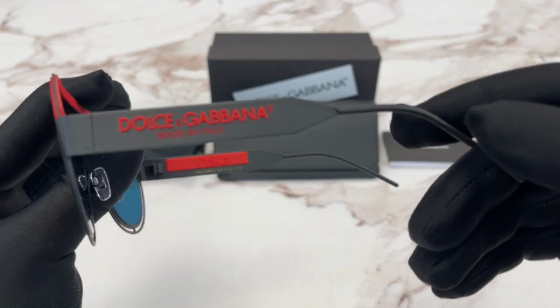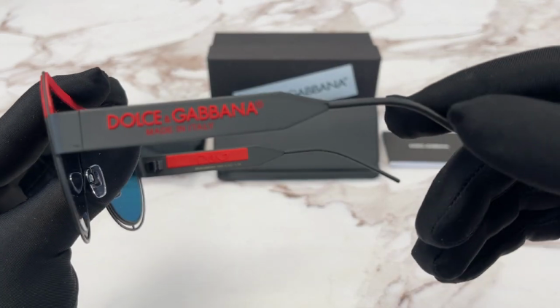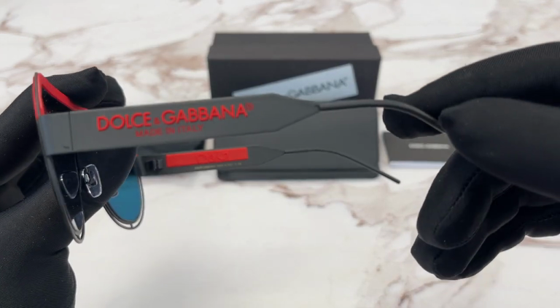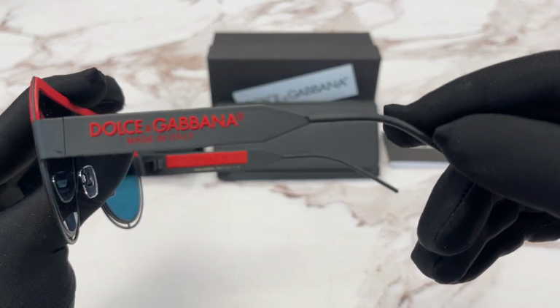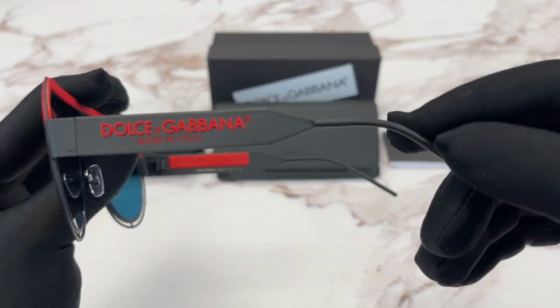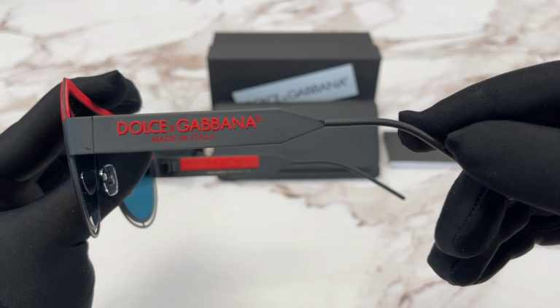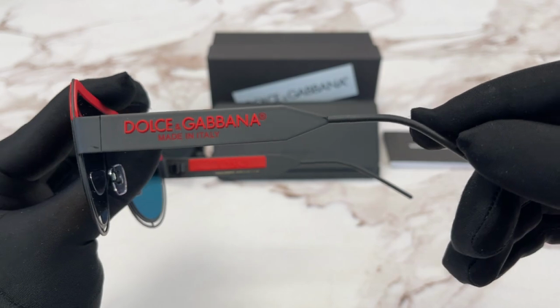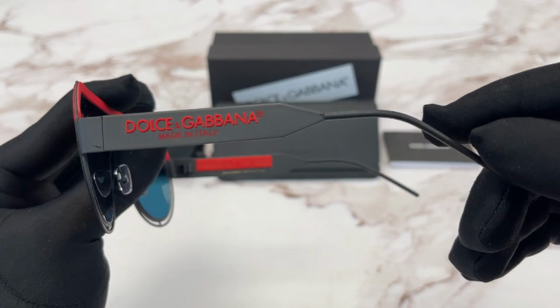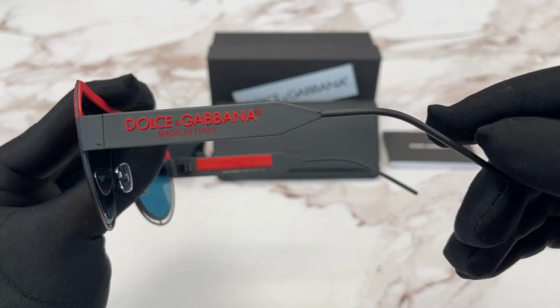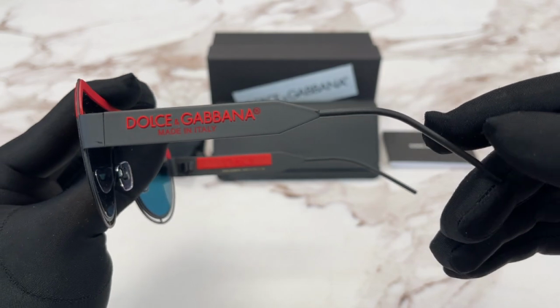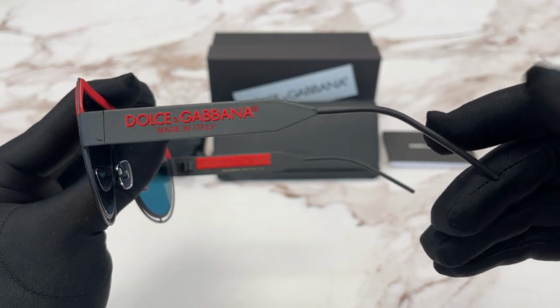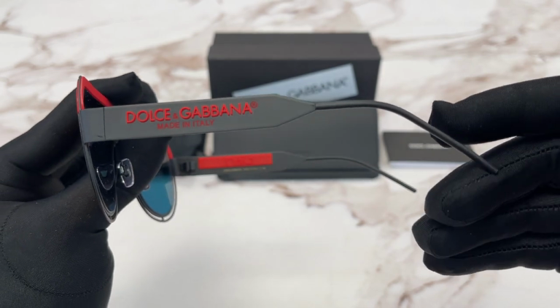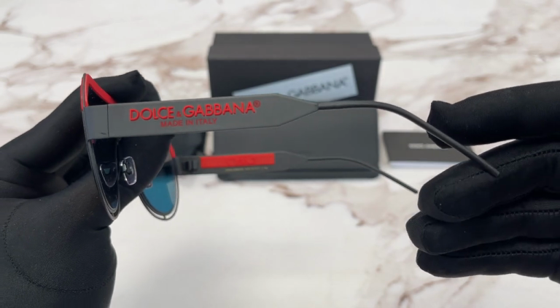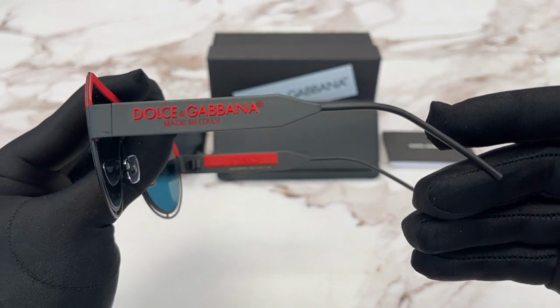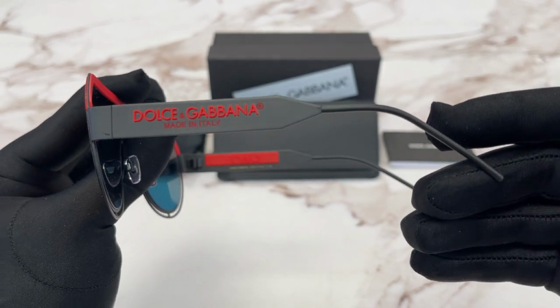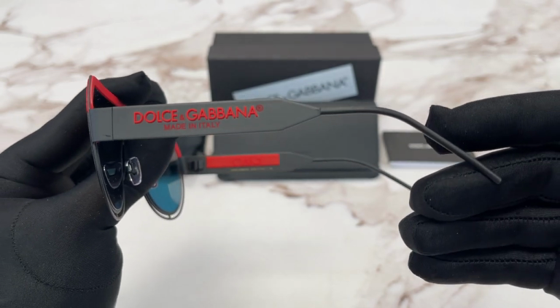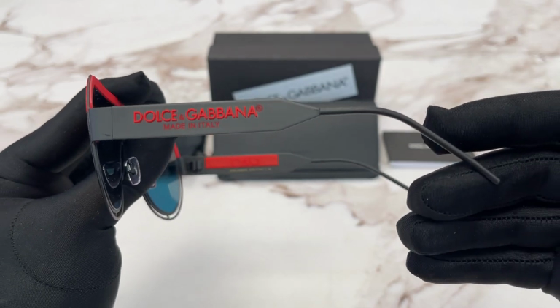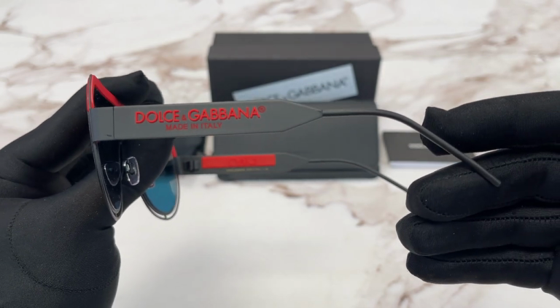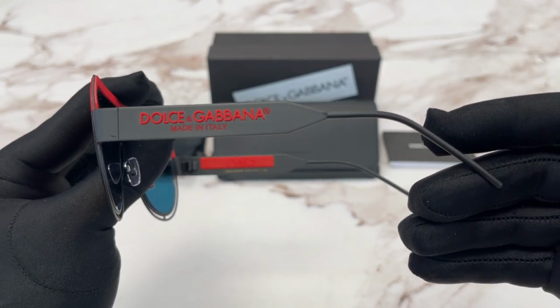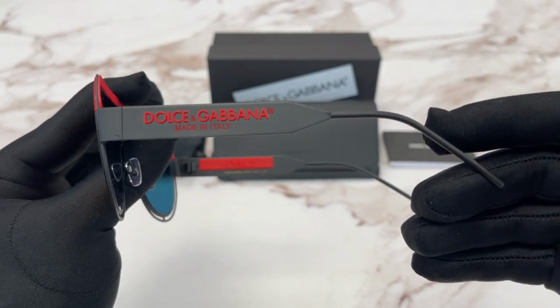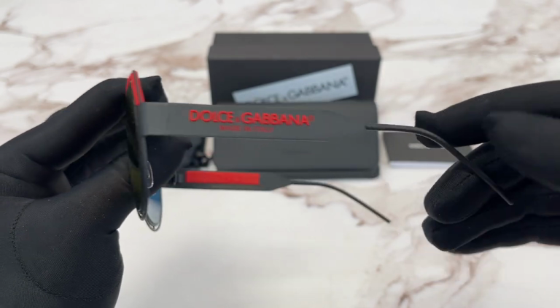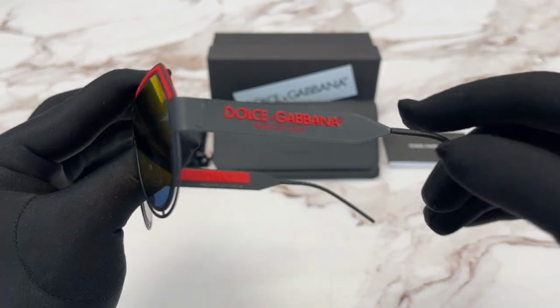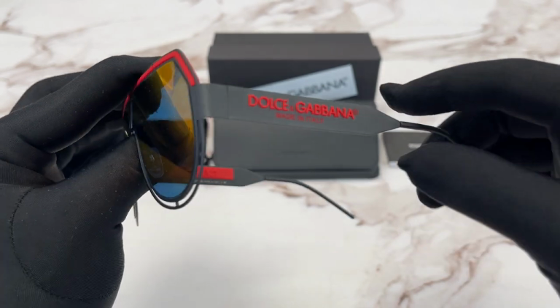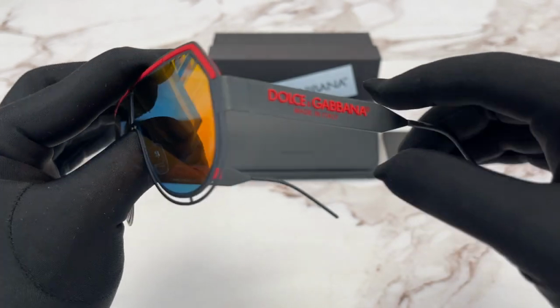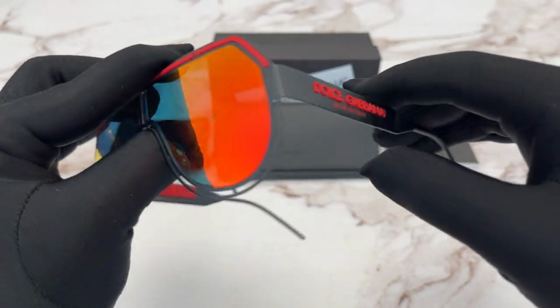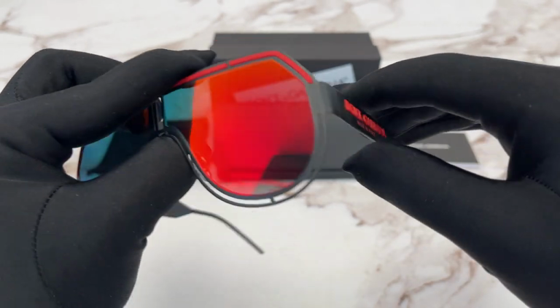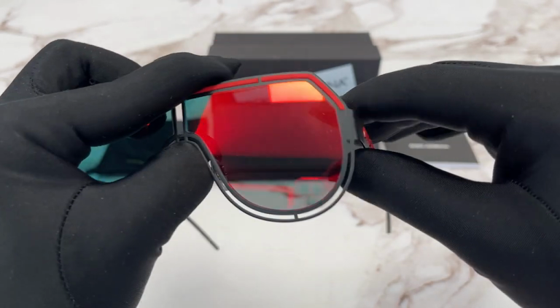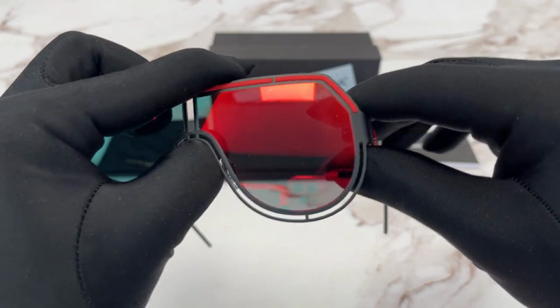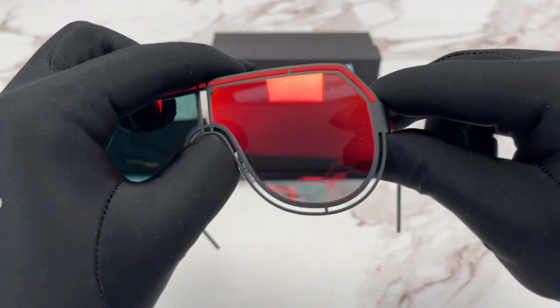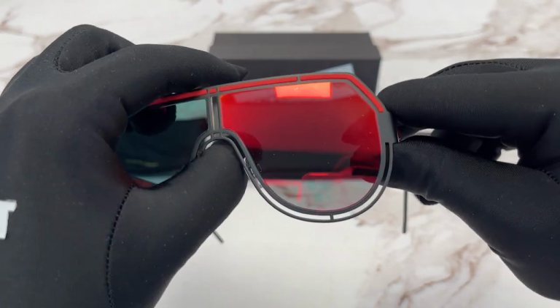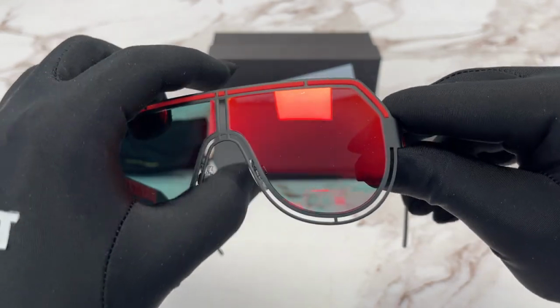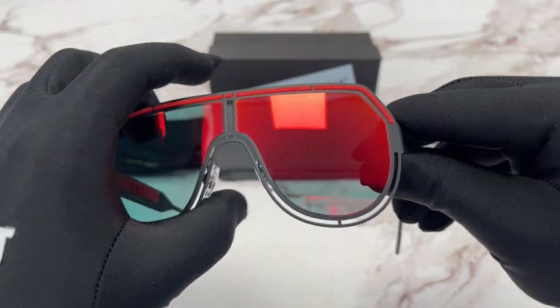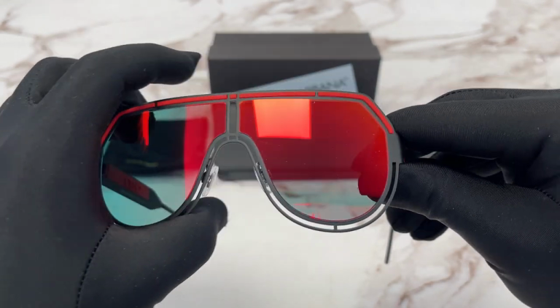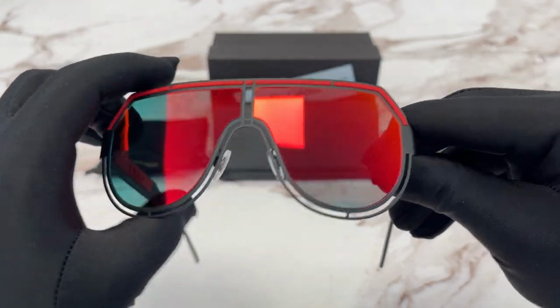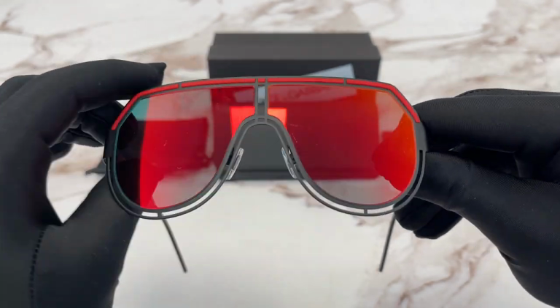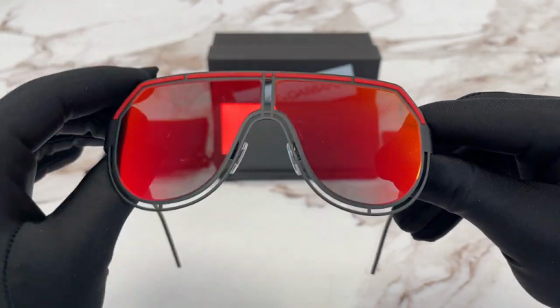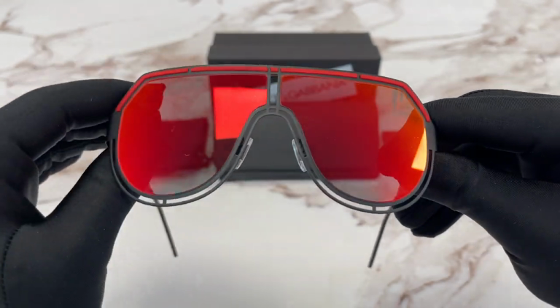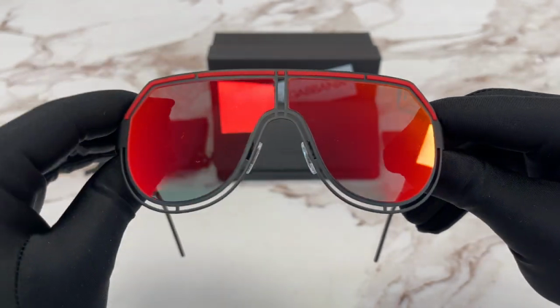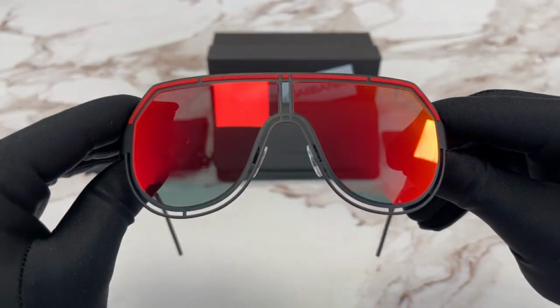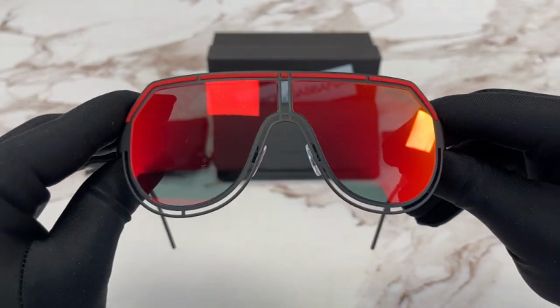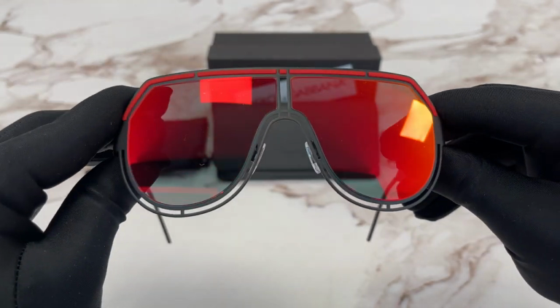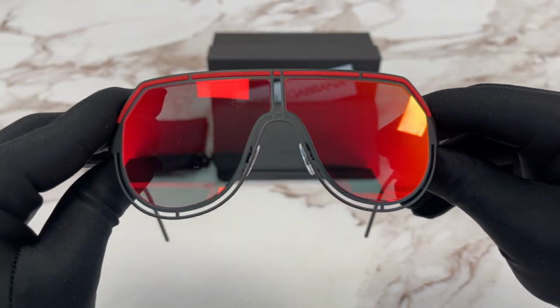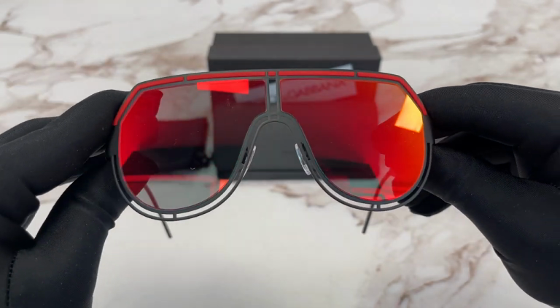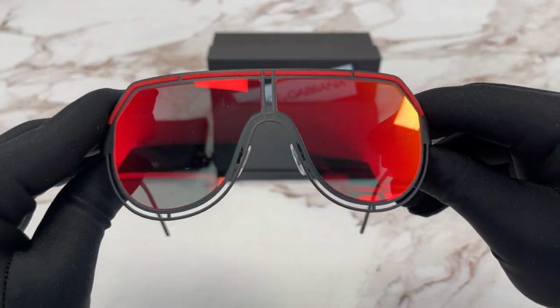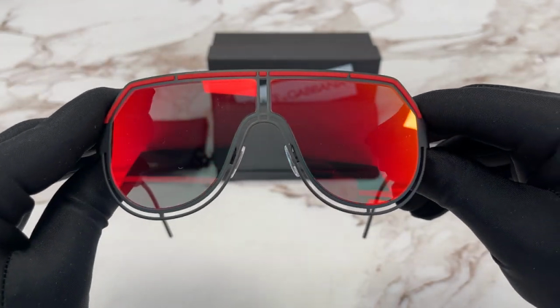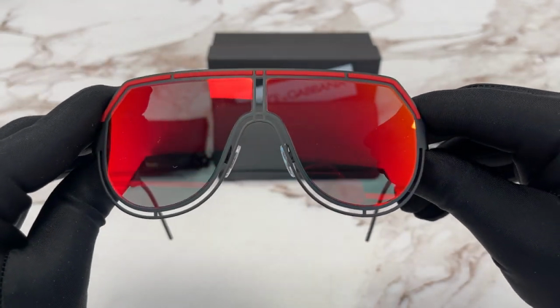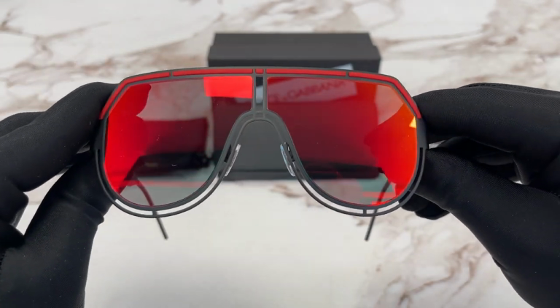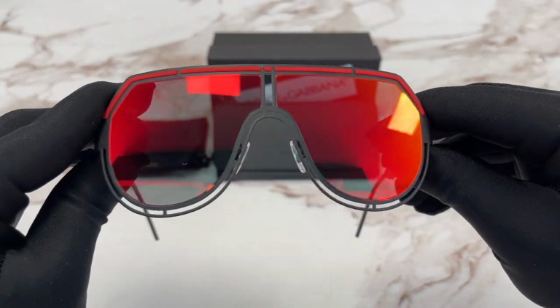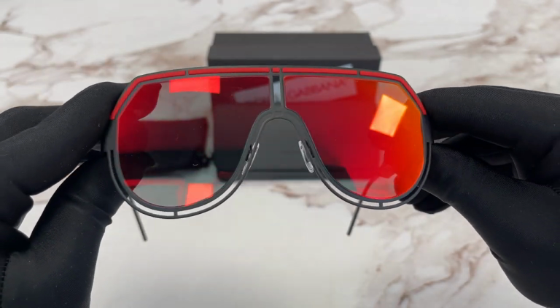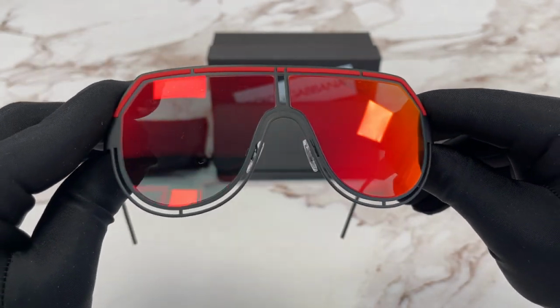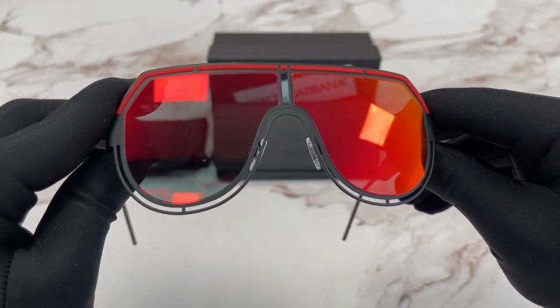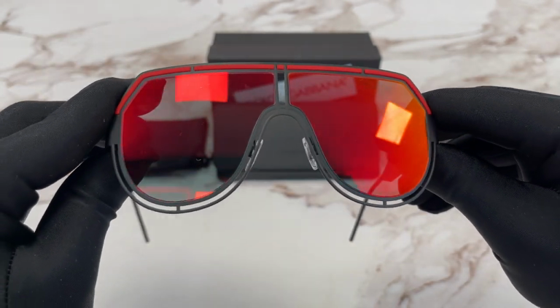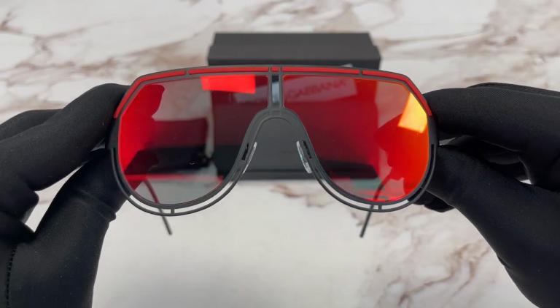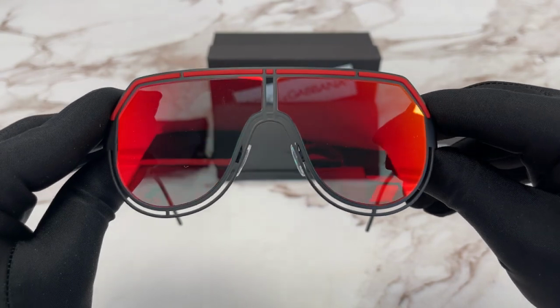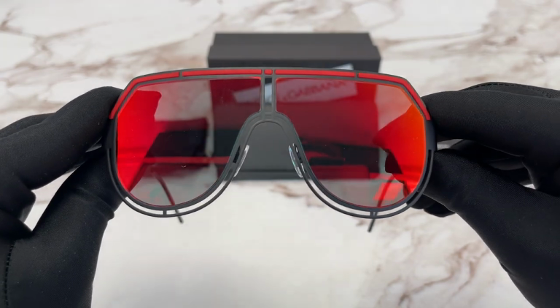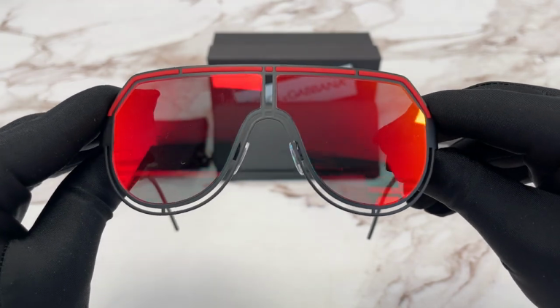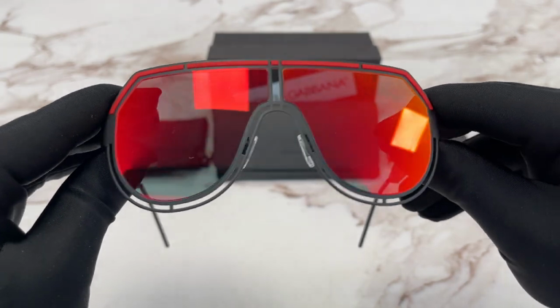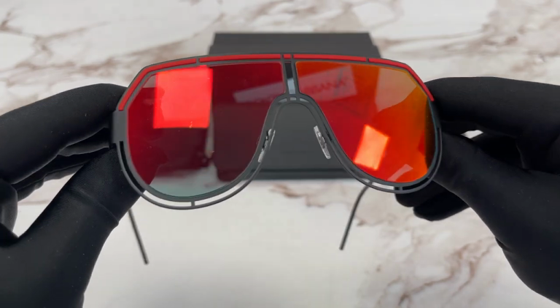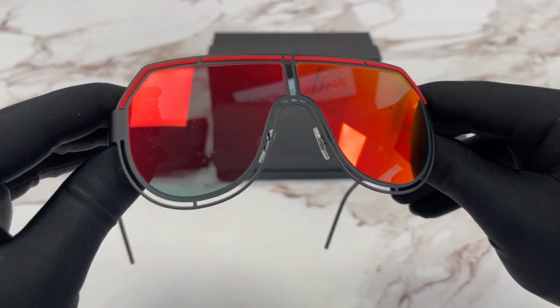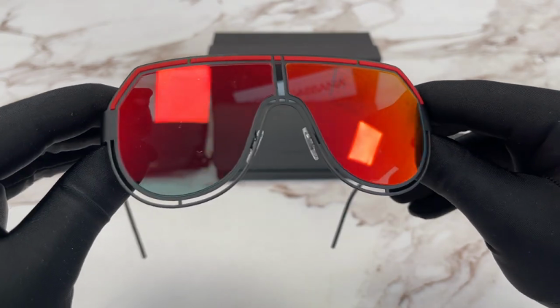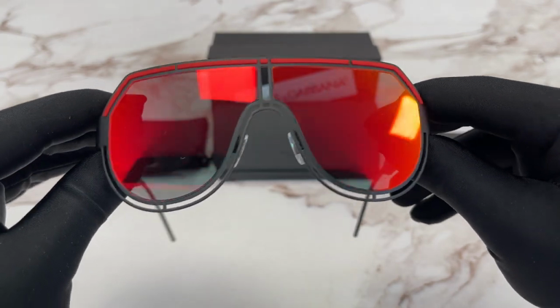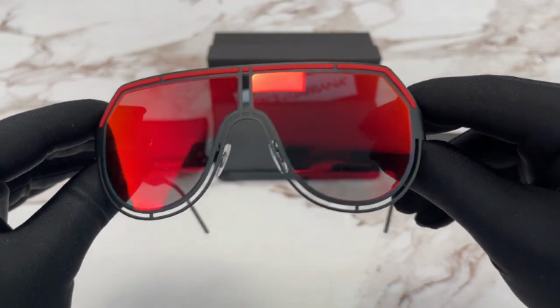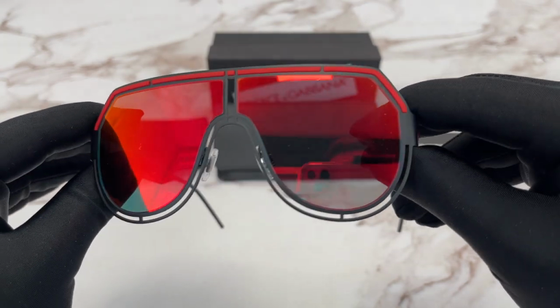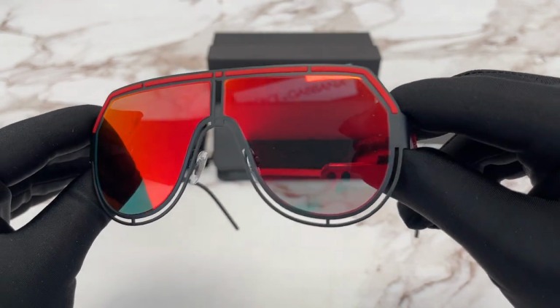This side of the temple is the same as the other one. The lenses are a gray red mirror color.